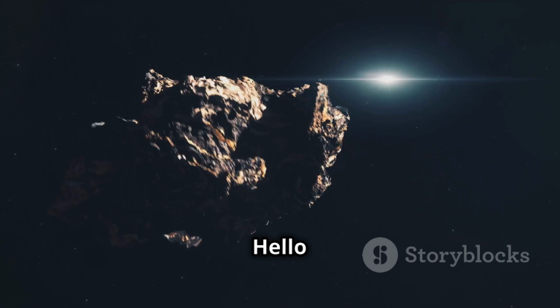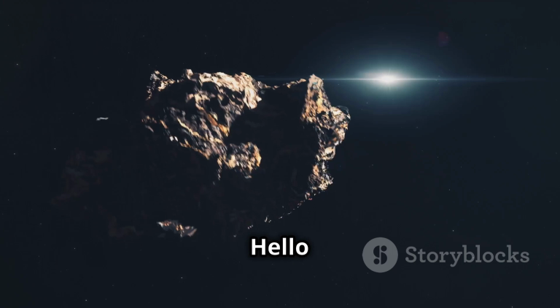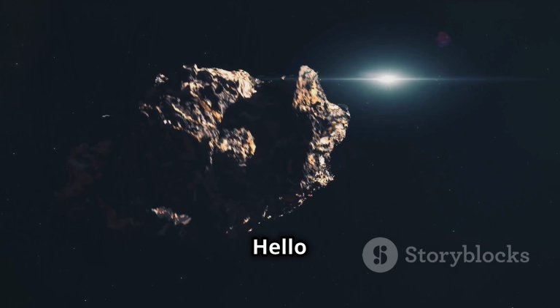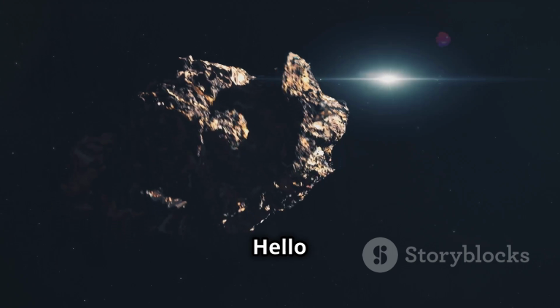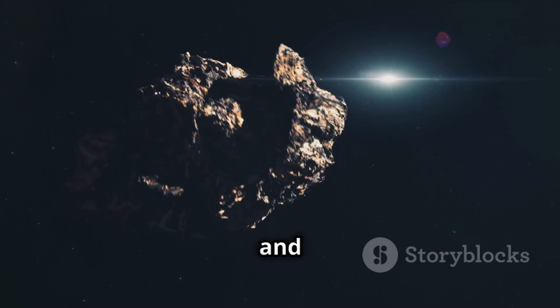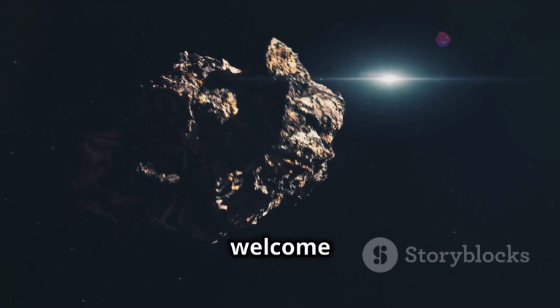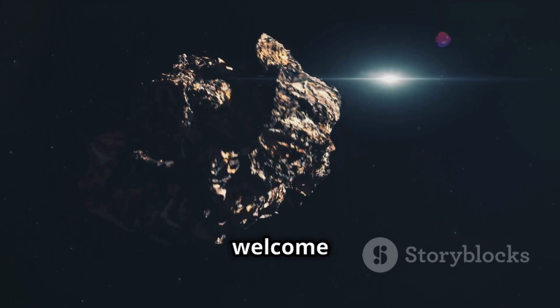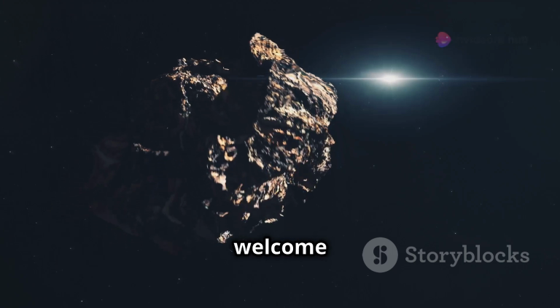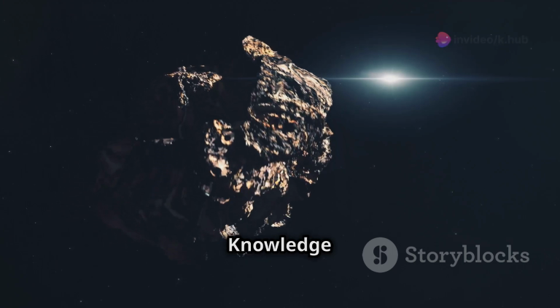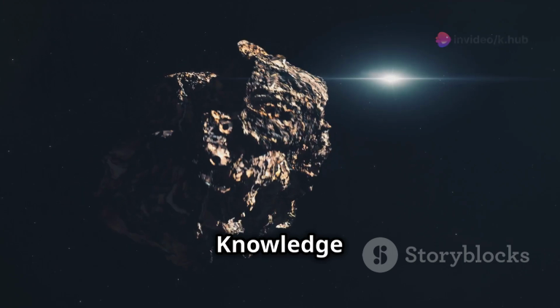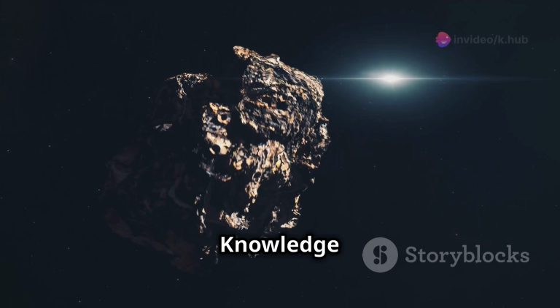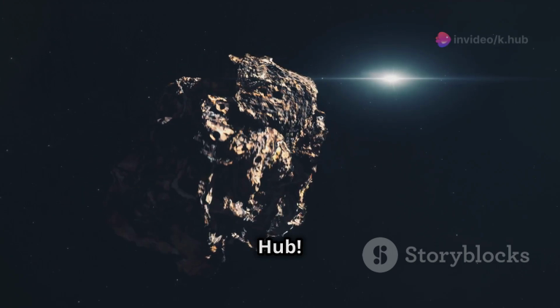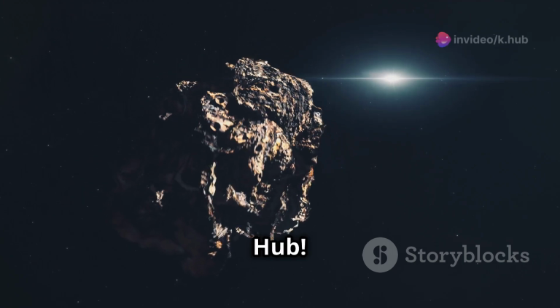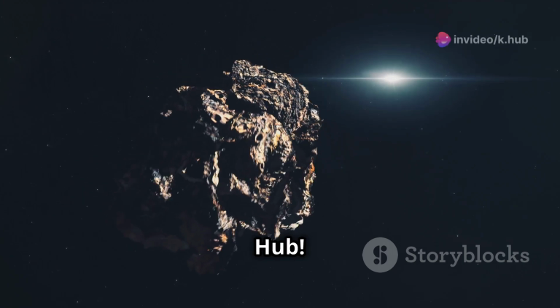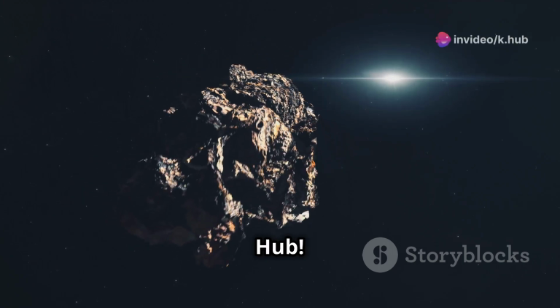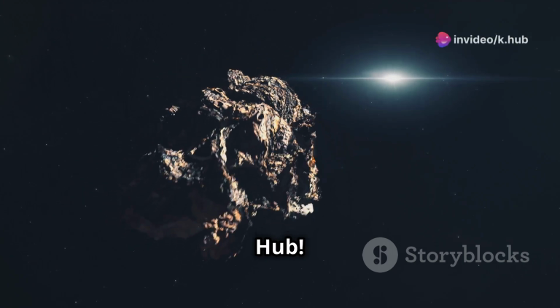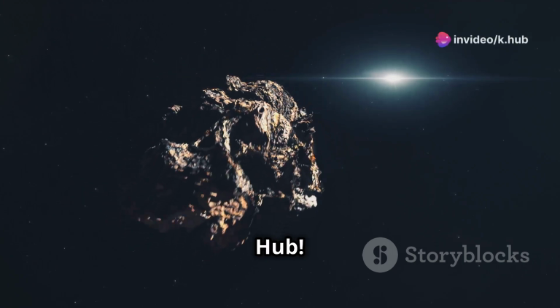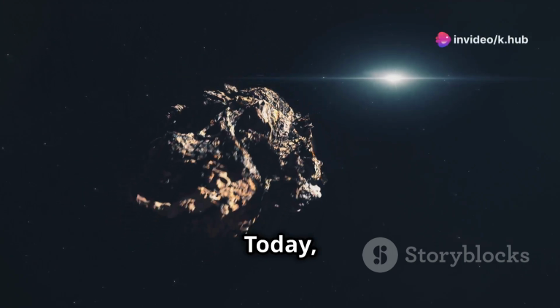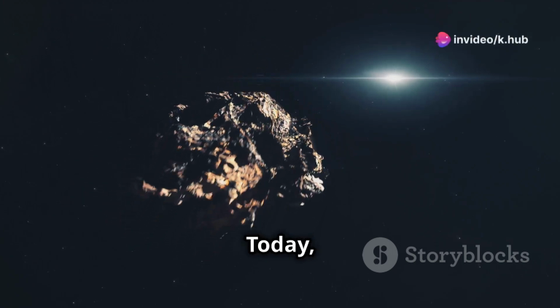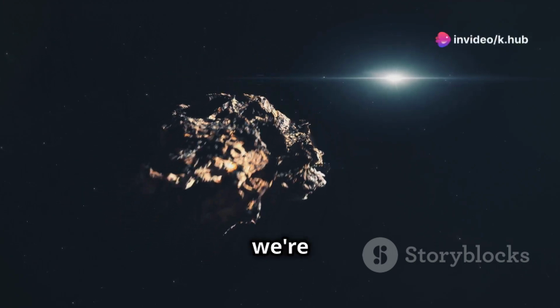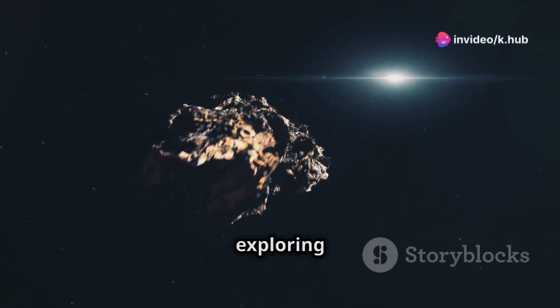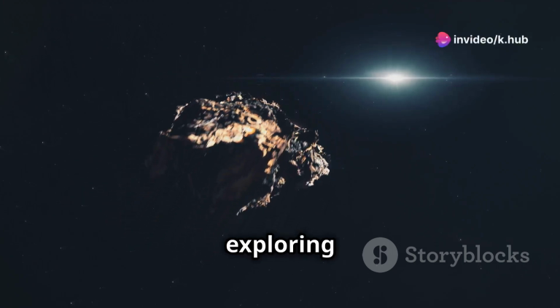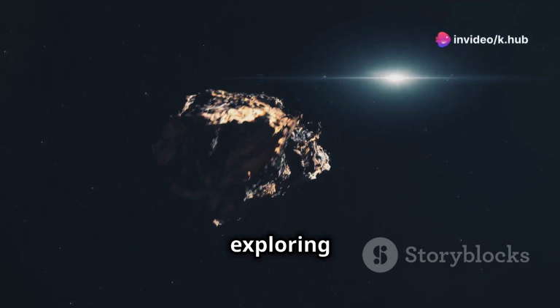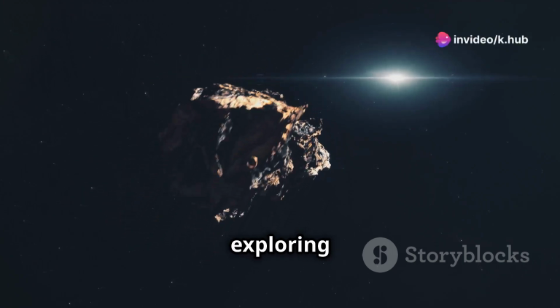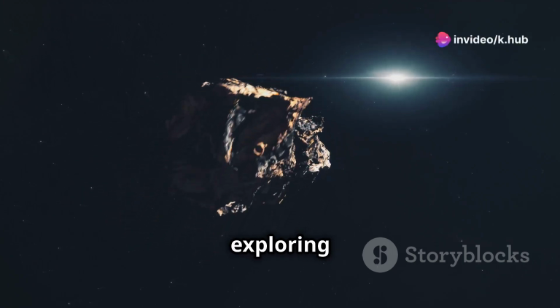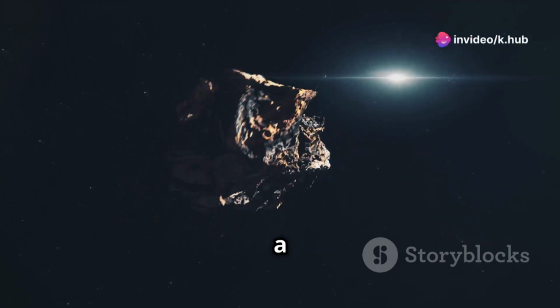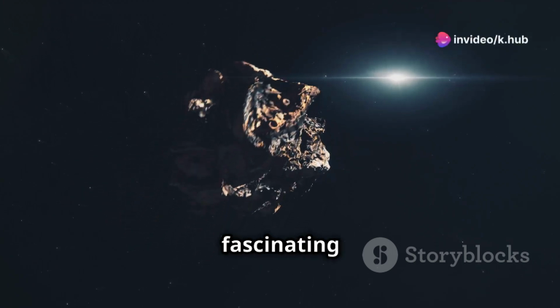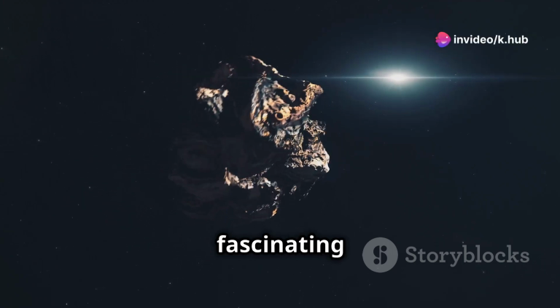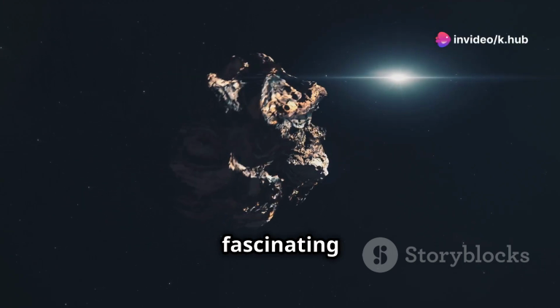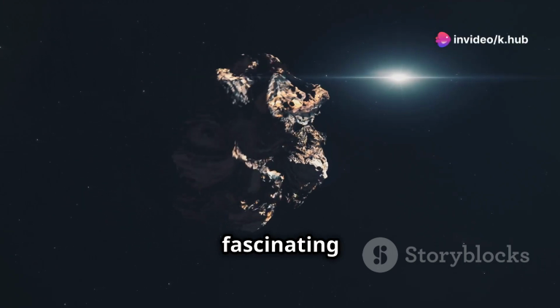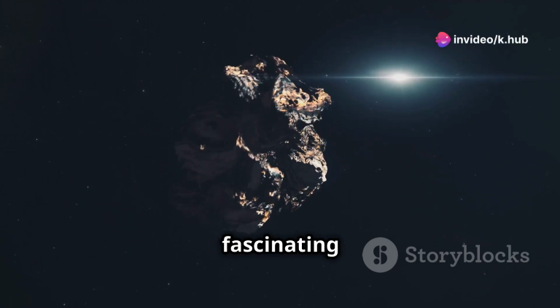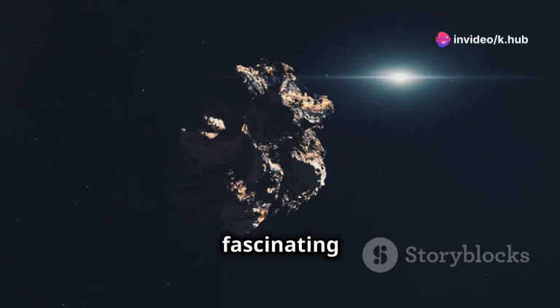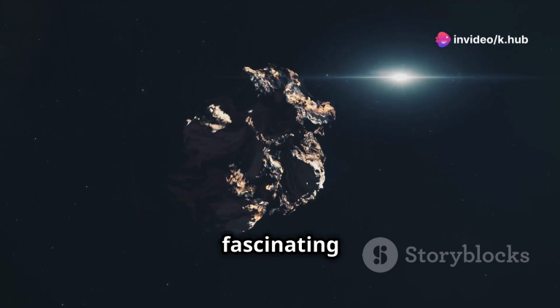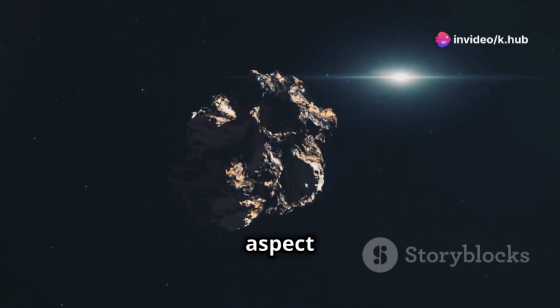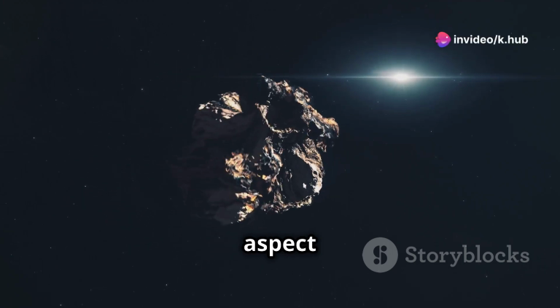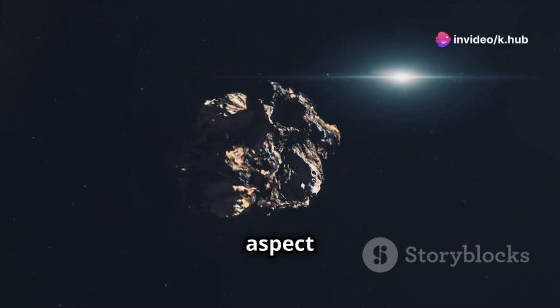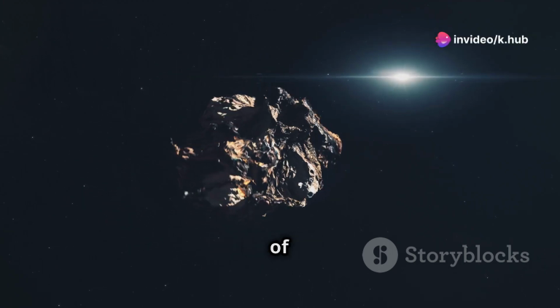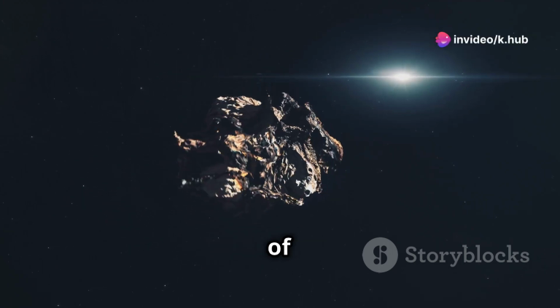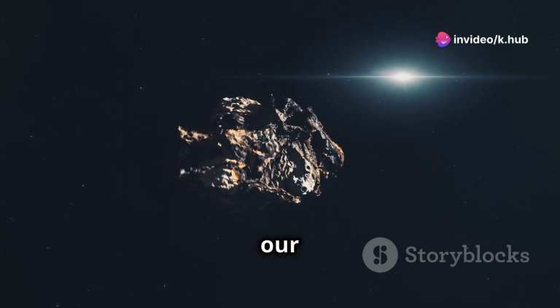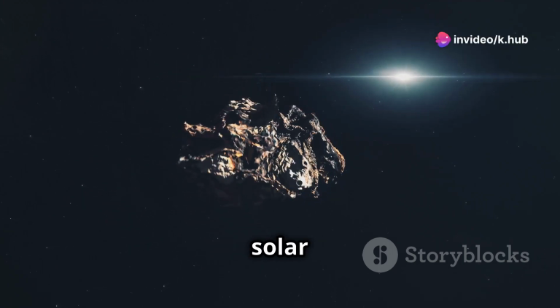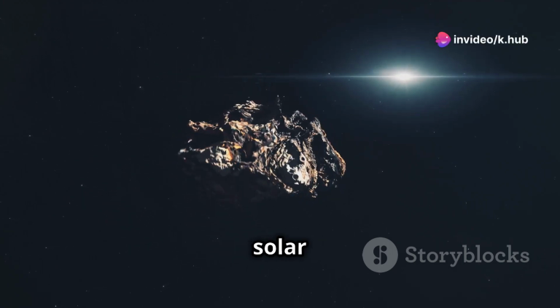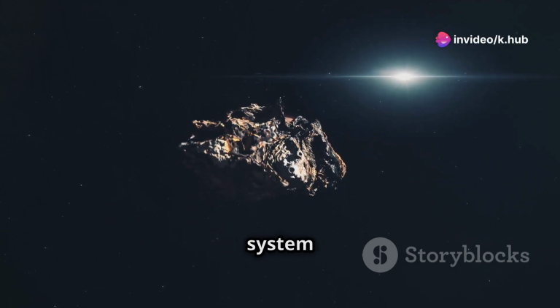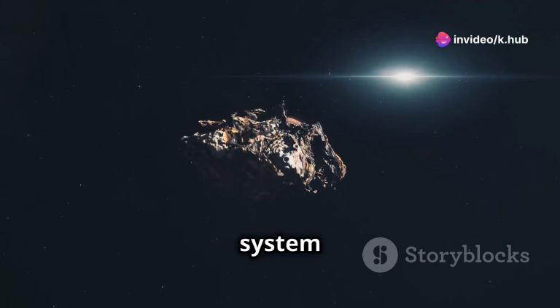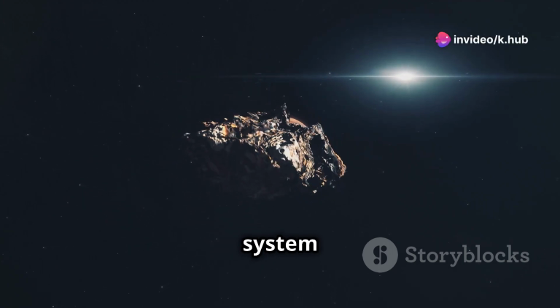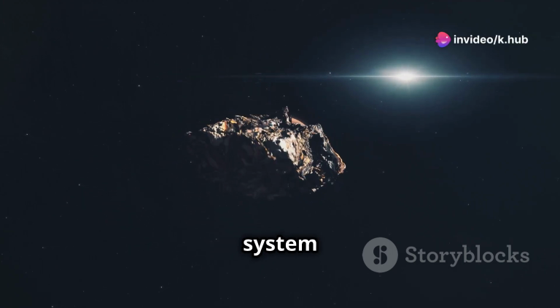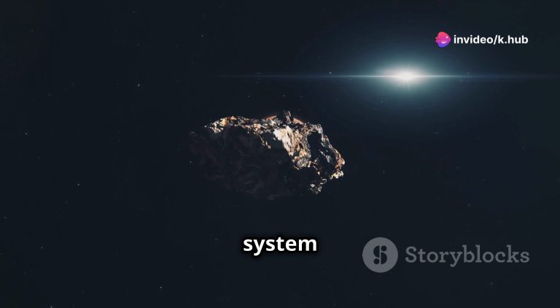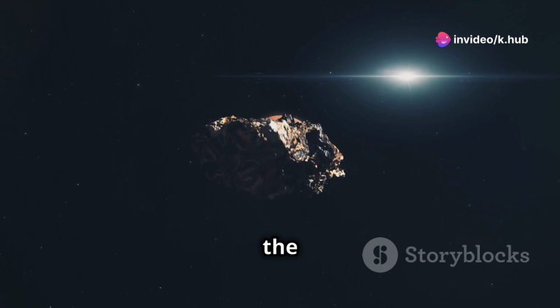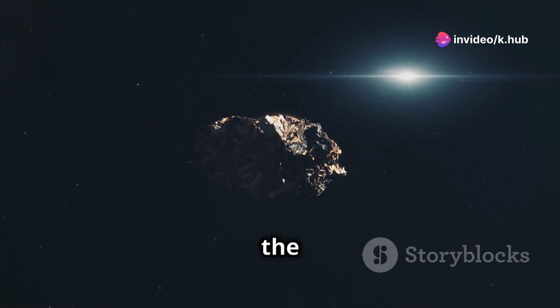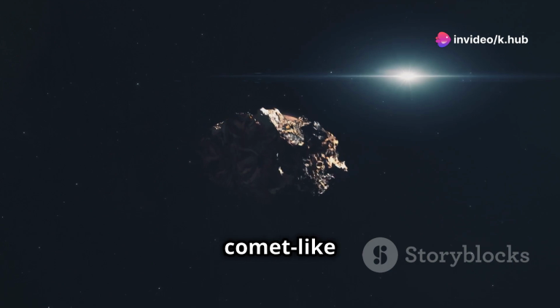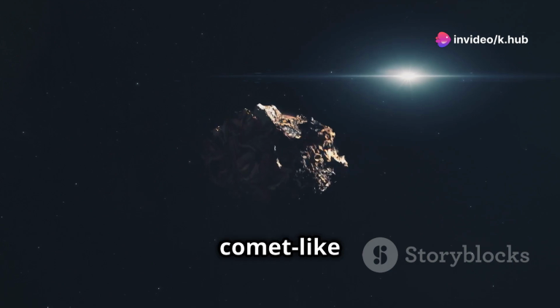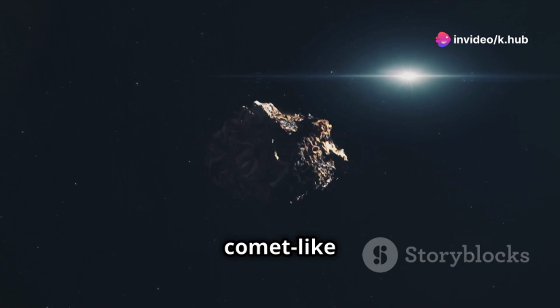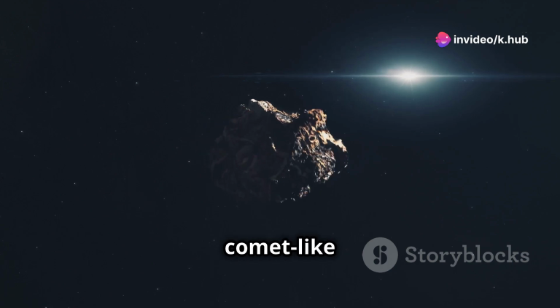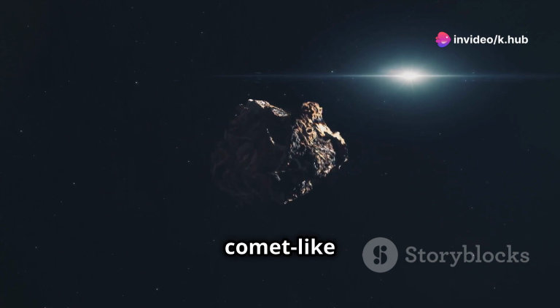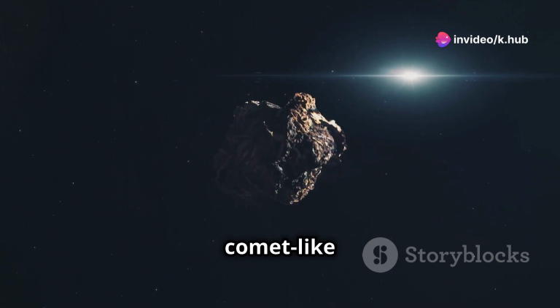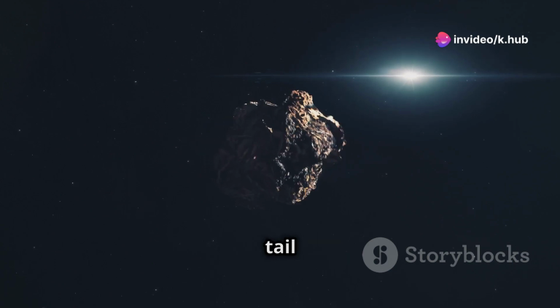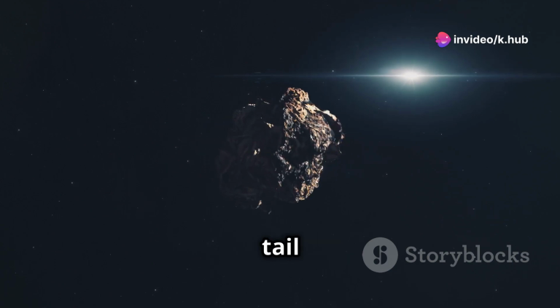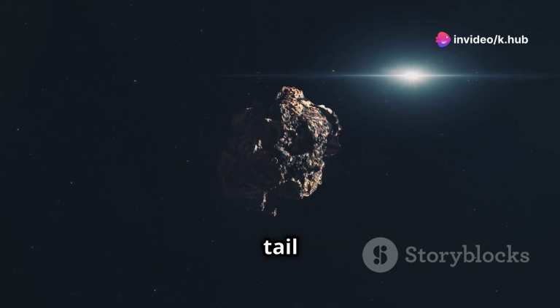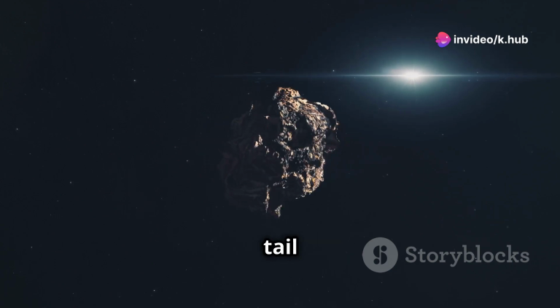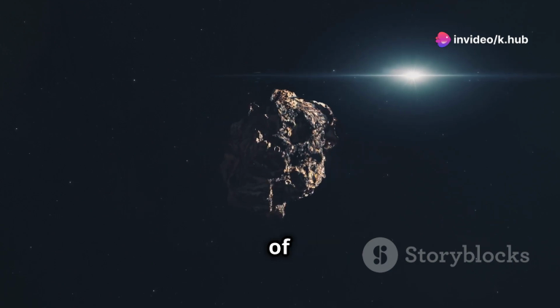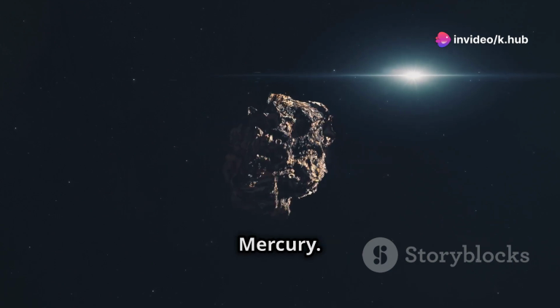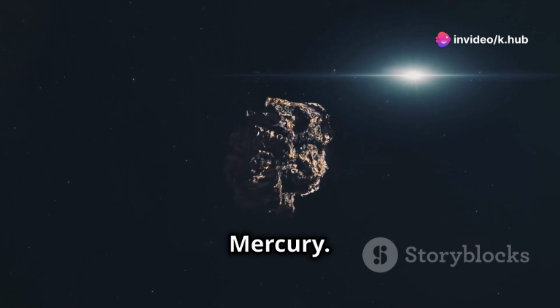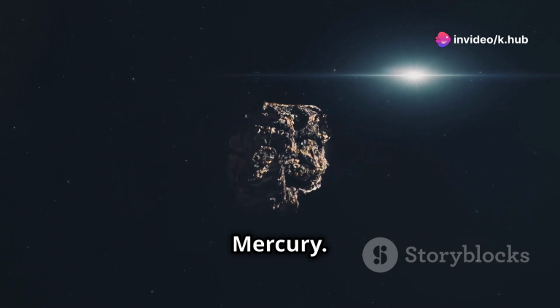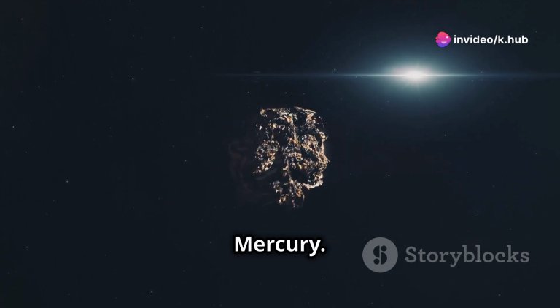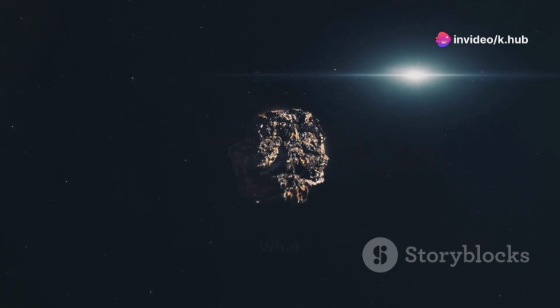Hello and welcome to Knowledge Hub. Today we're exploring a fascinating aspect of our solar system: the comet-like tail of Mercury.